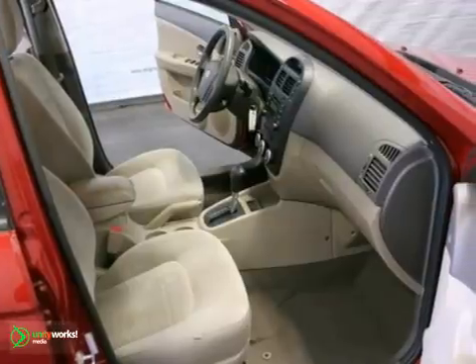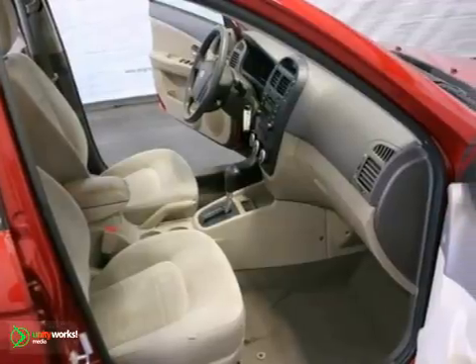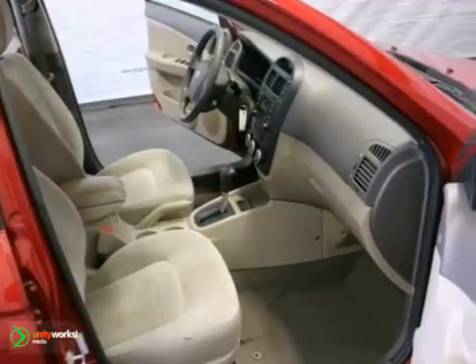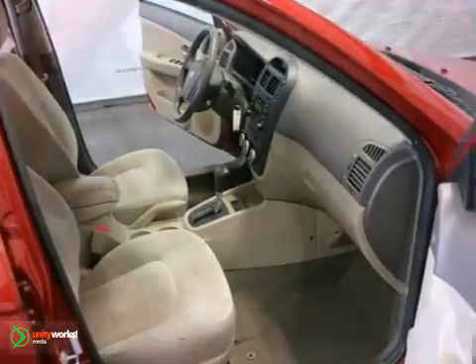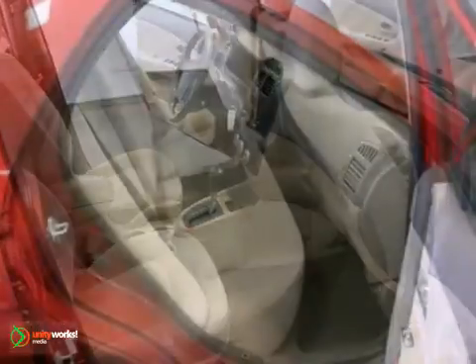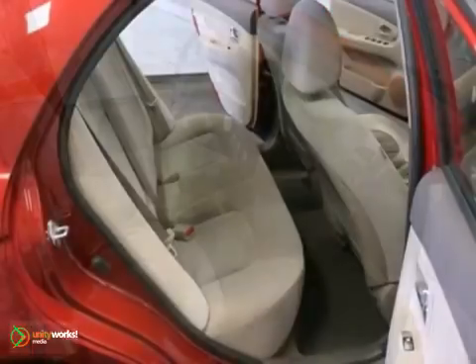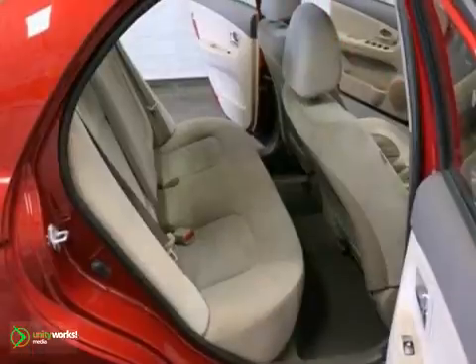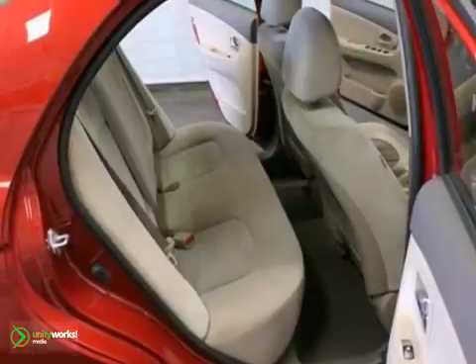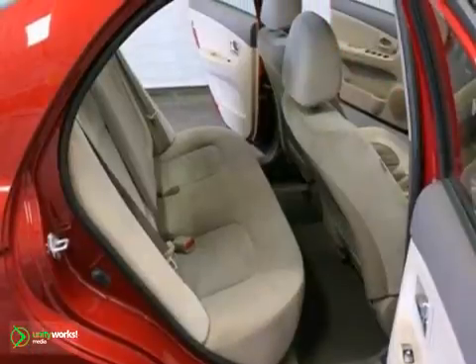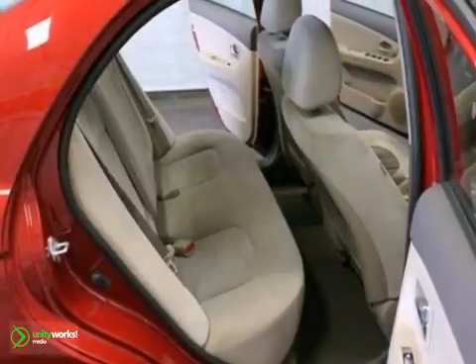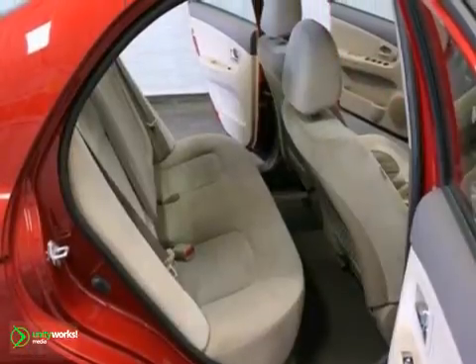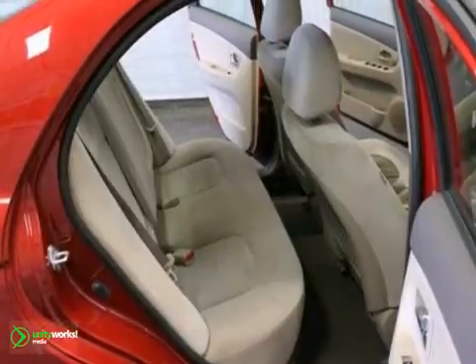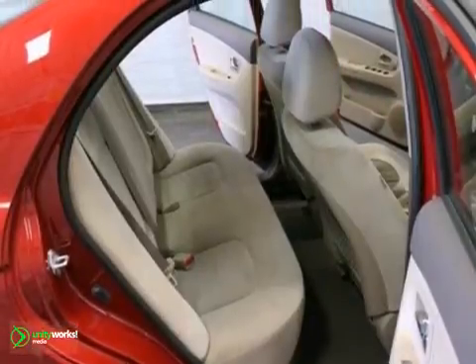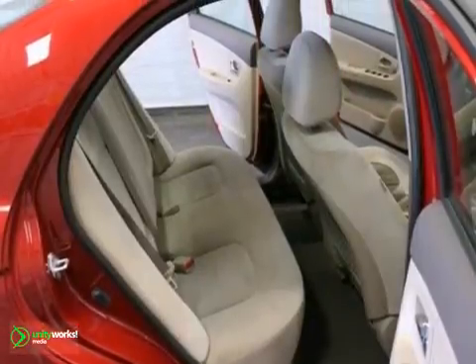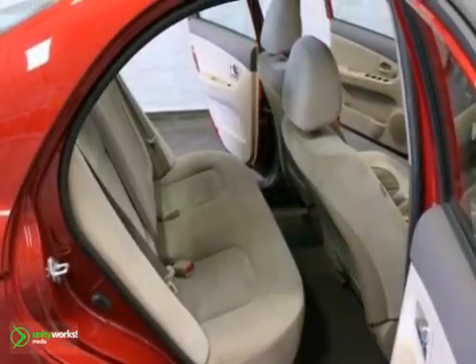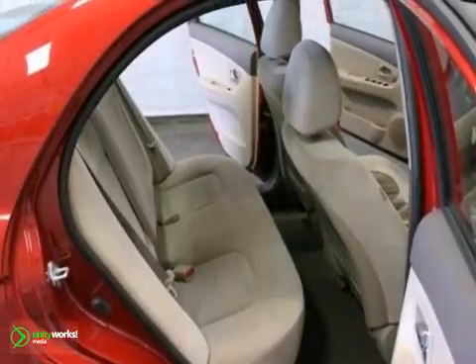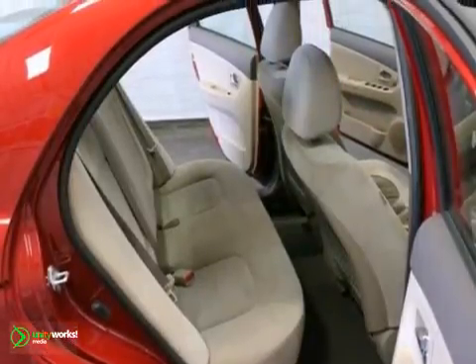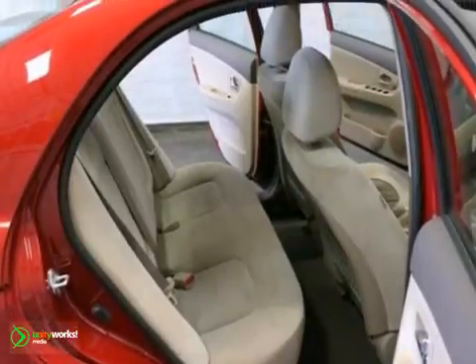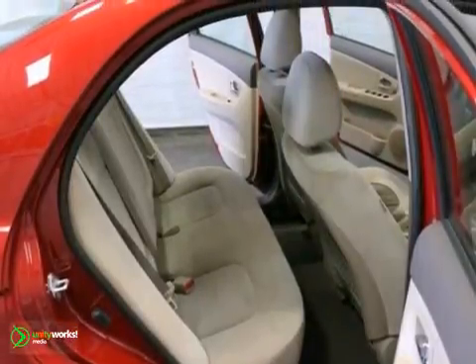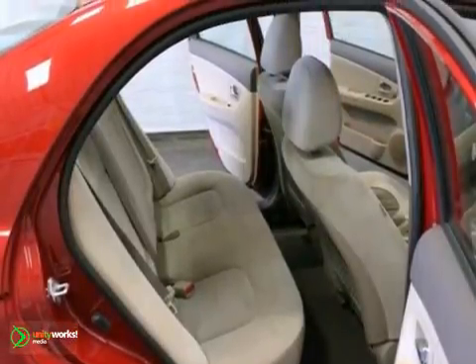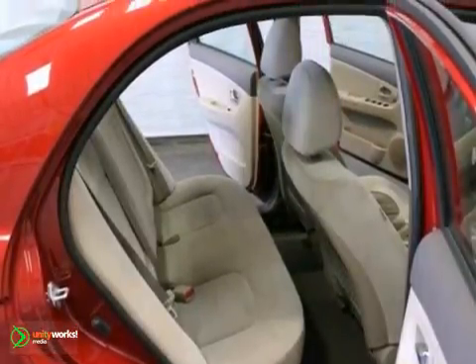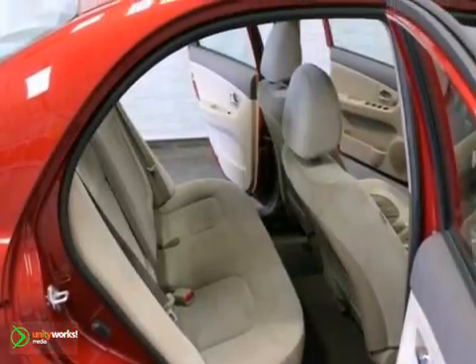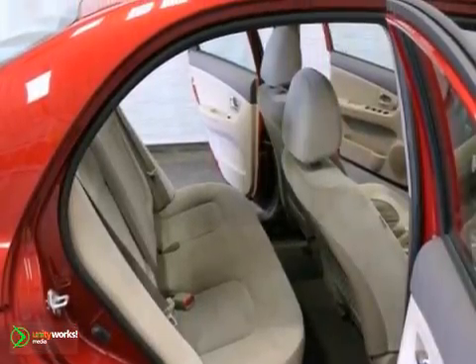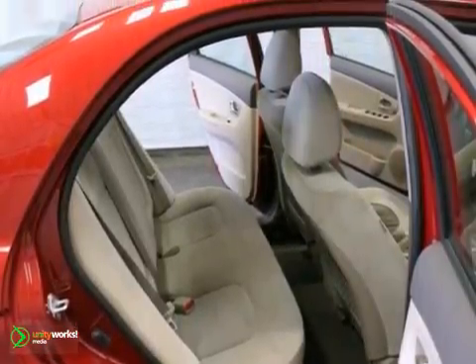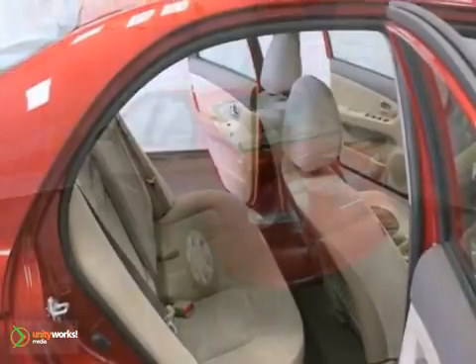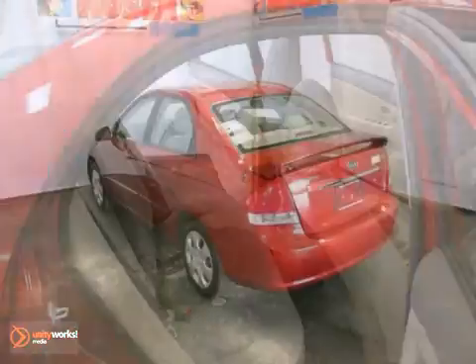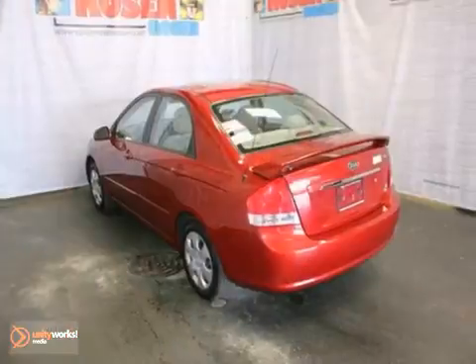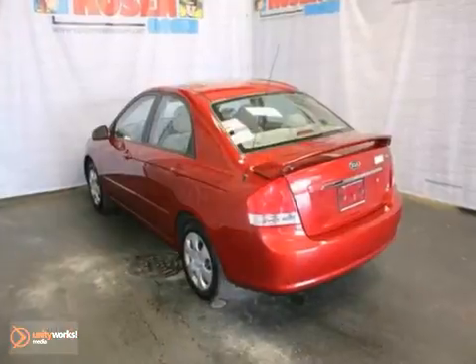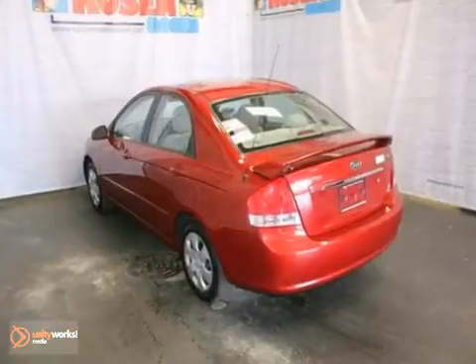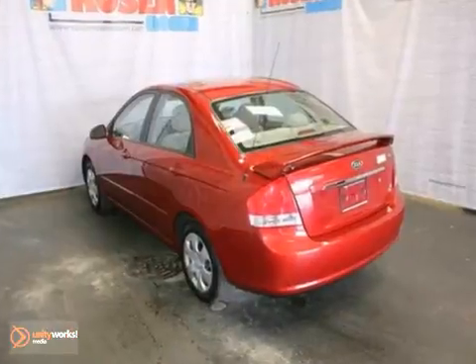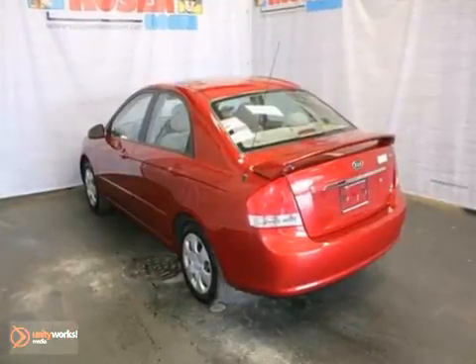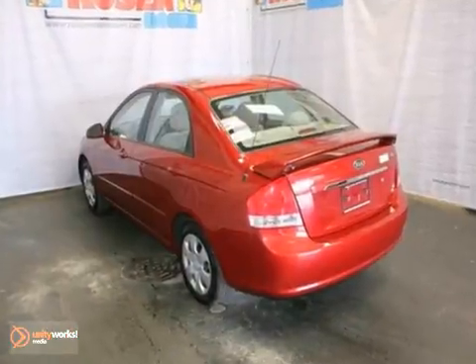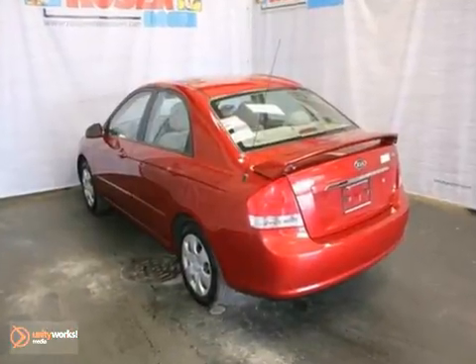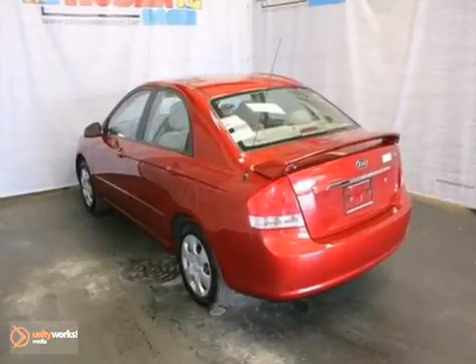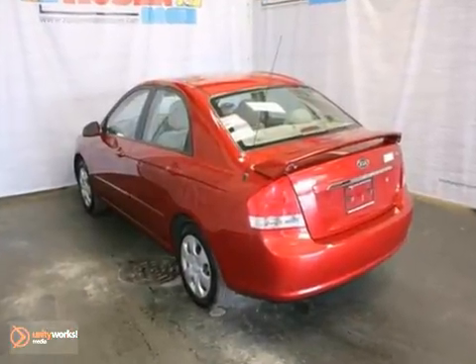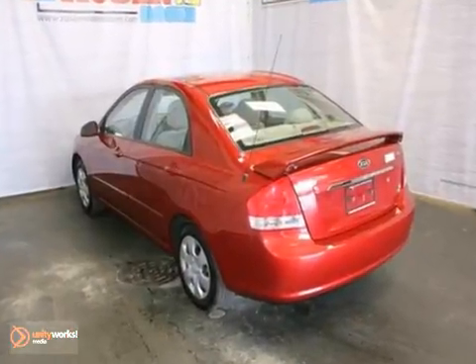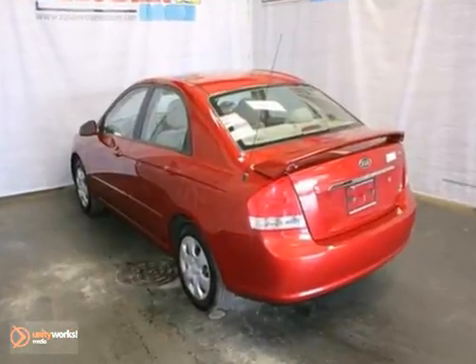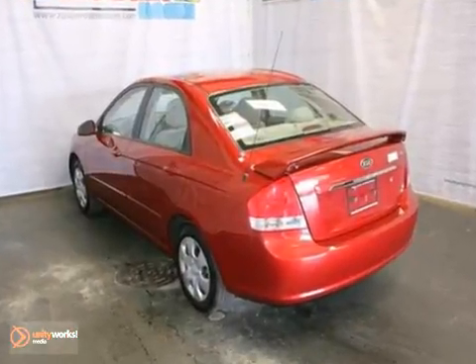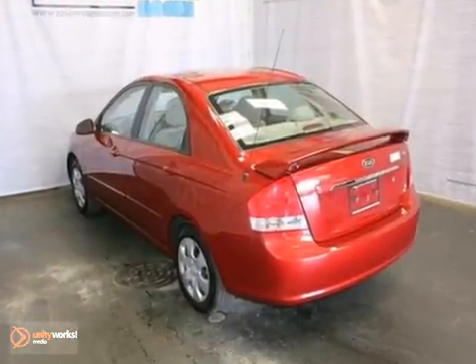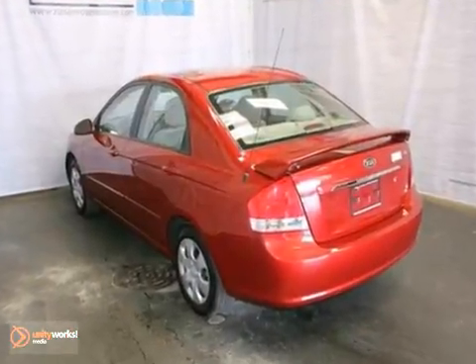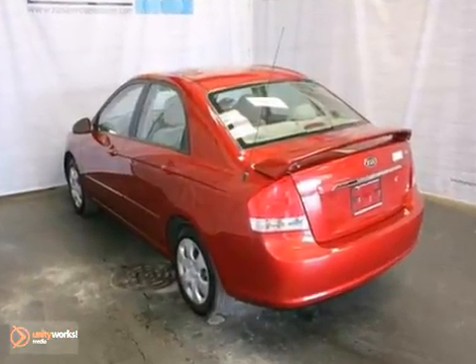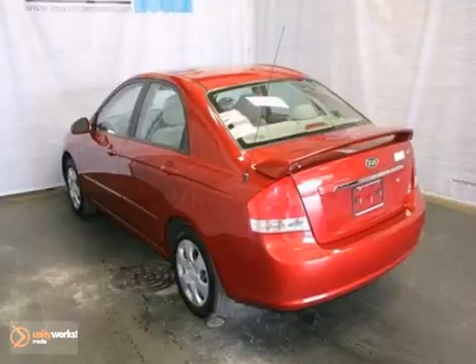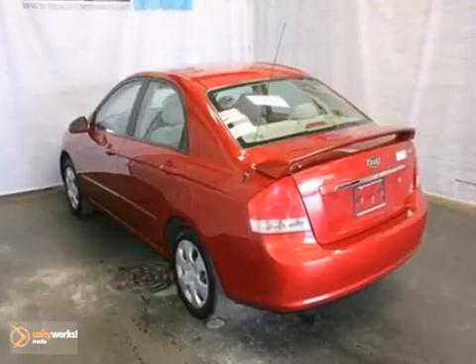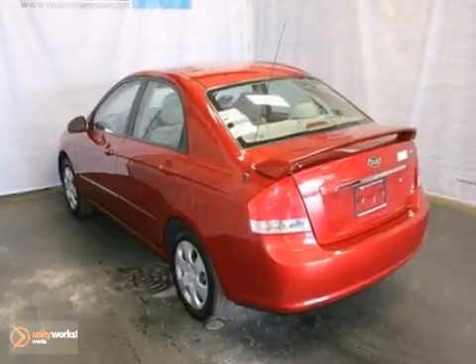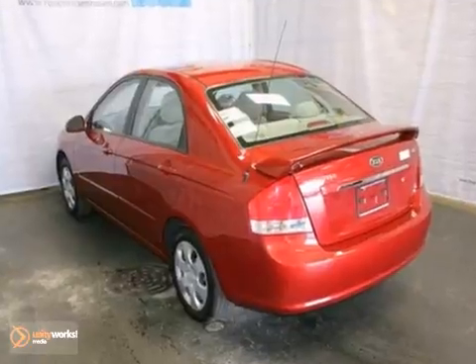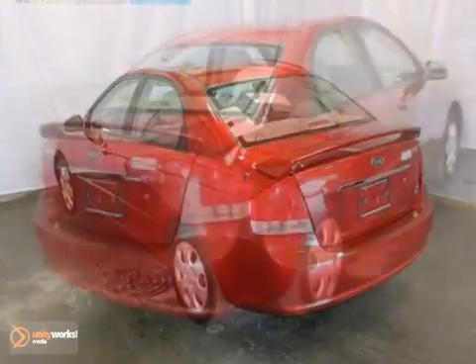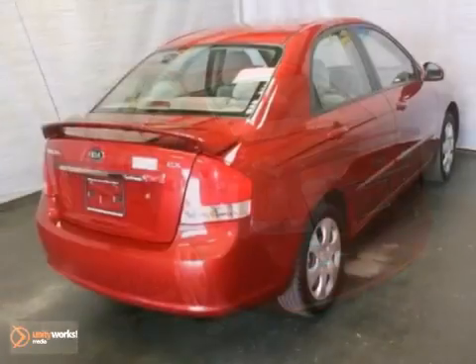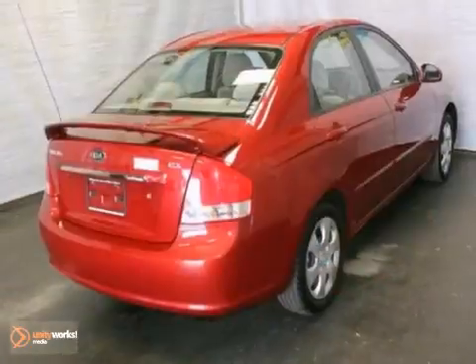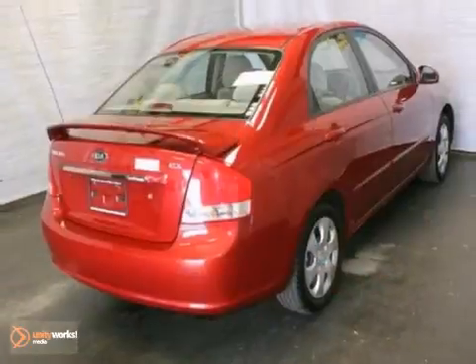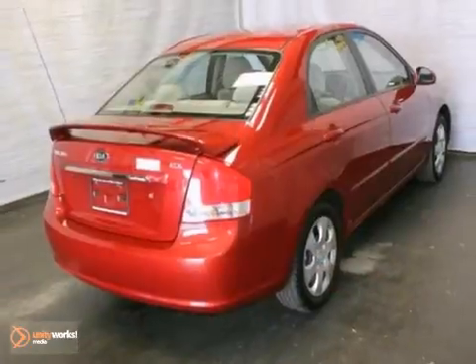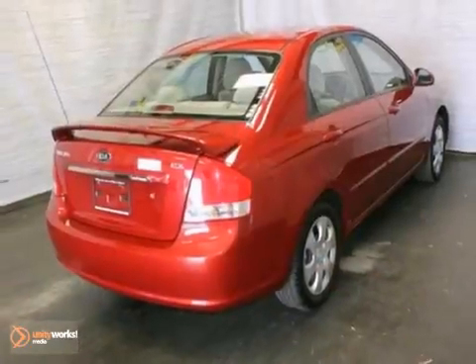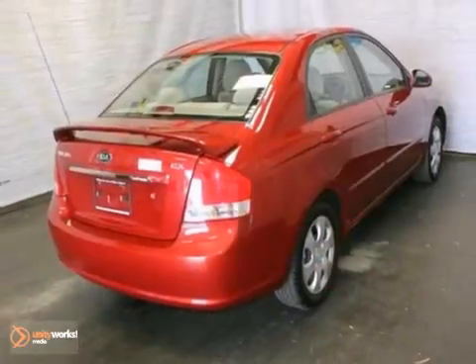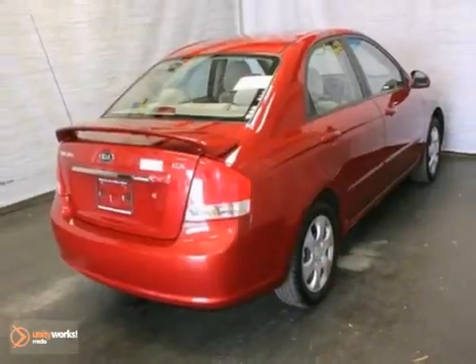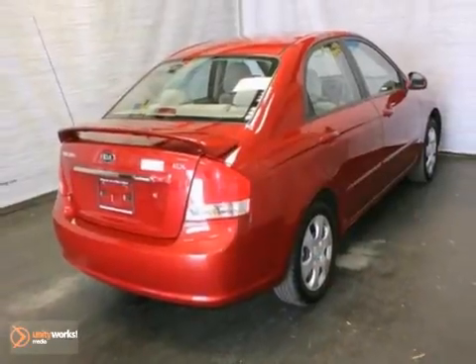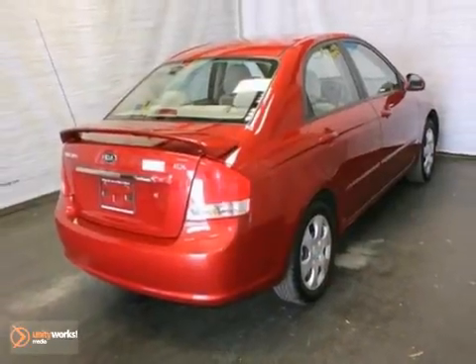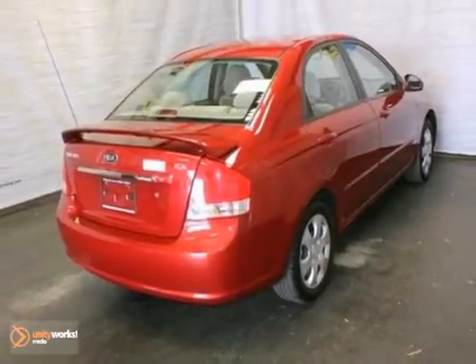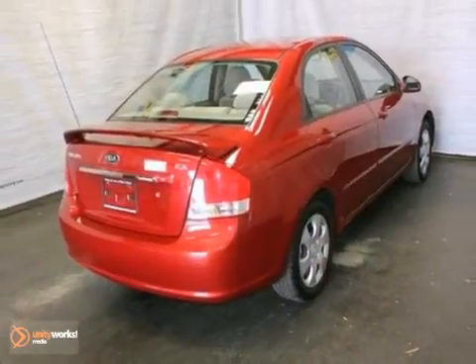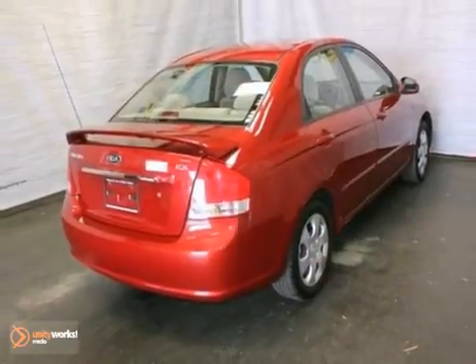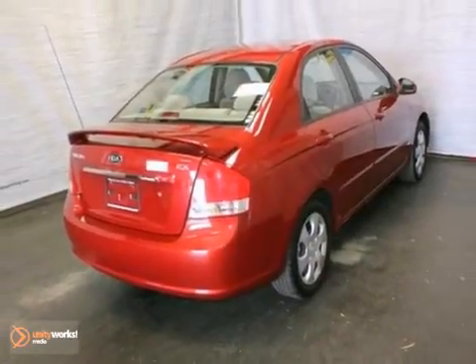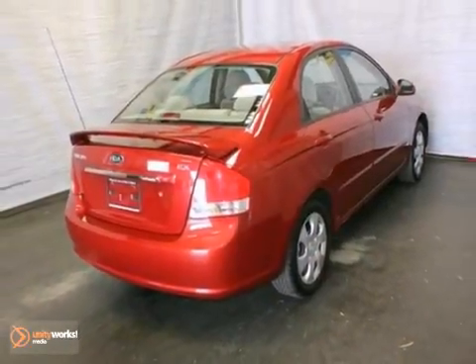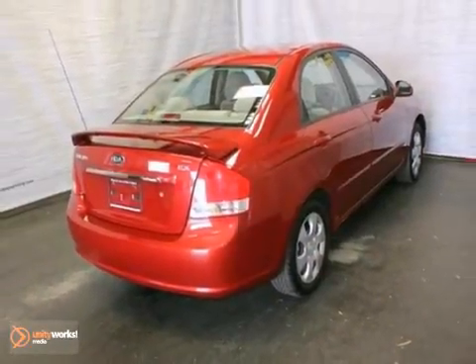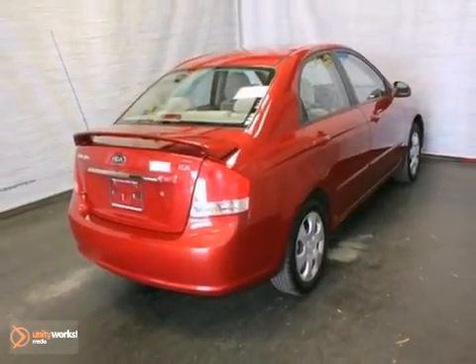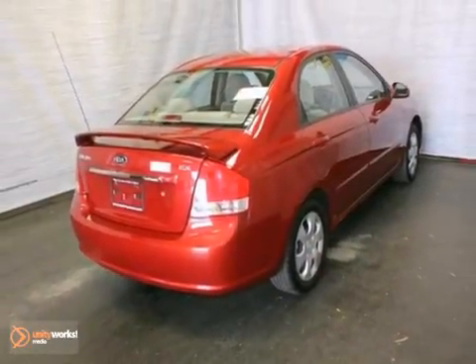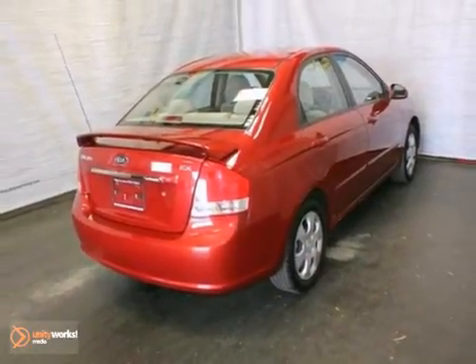This is an extra clean one-owner local trade-in with a 5-year, 60,000-mile warranty. Don't miss out. See this Kia for yourself today.